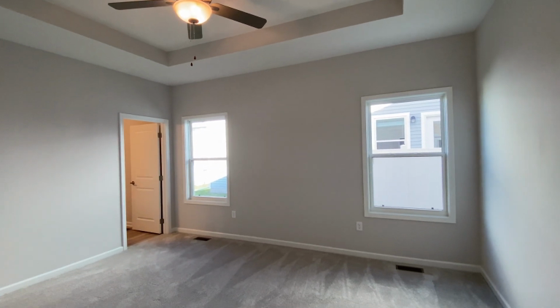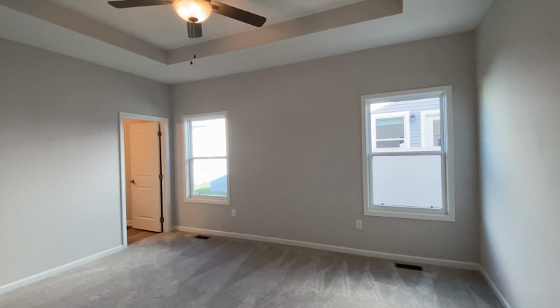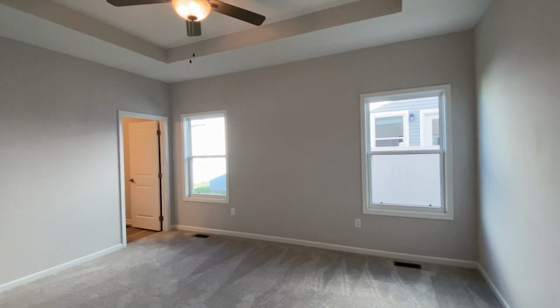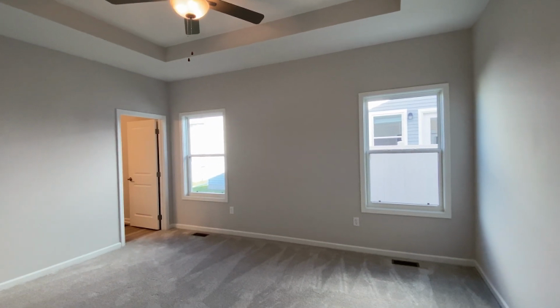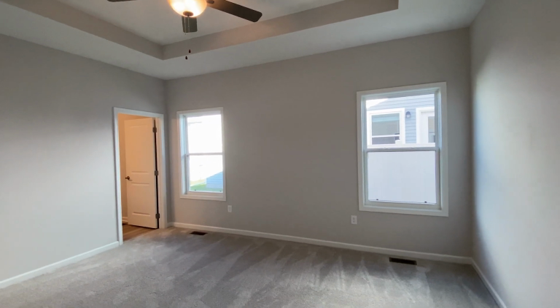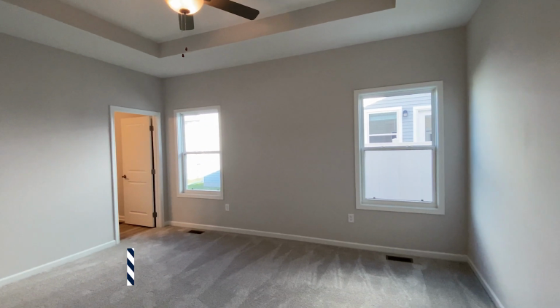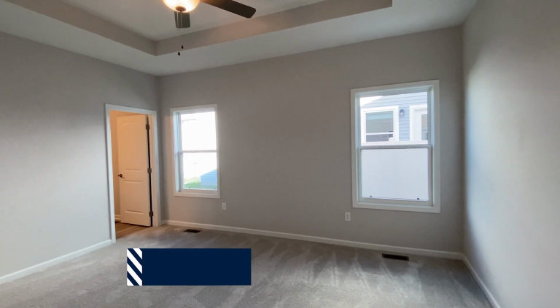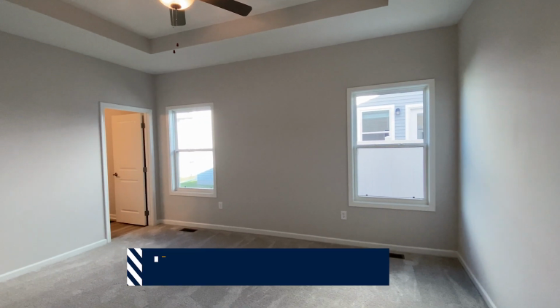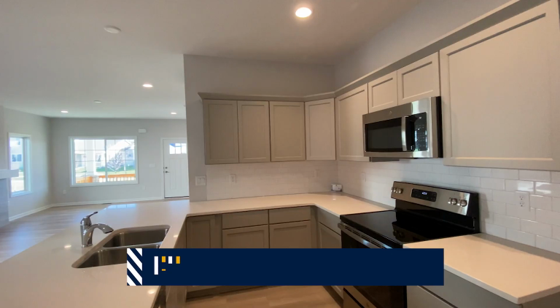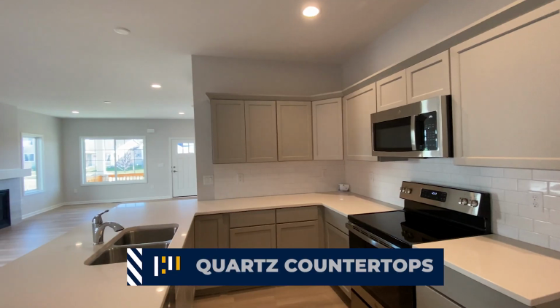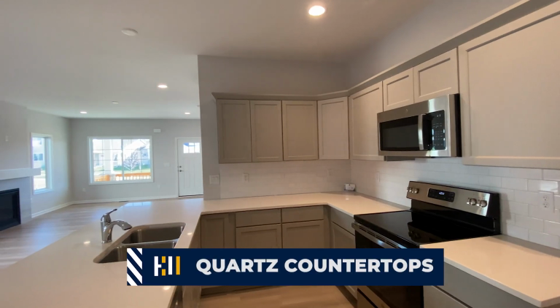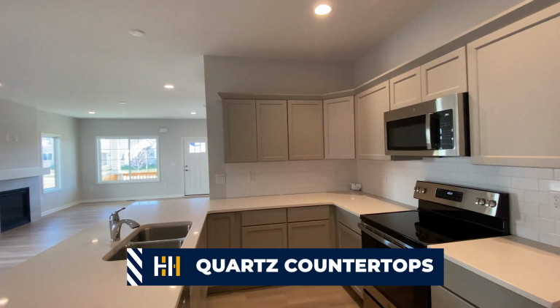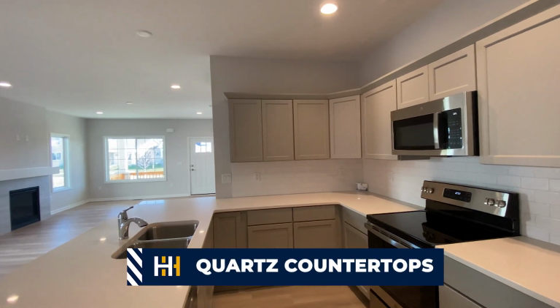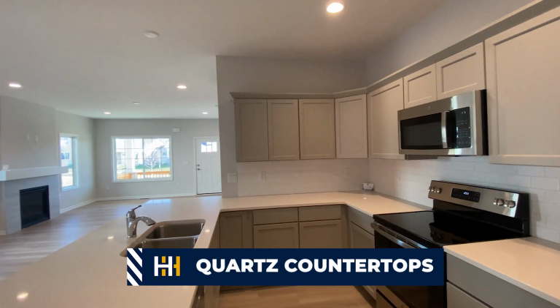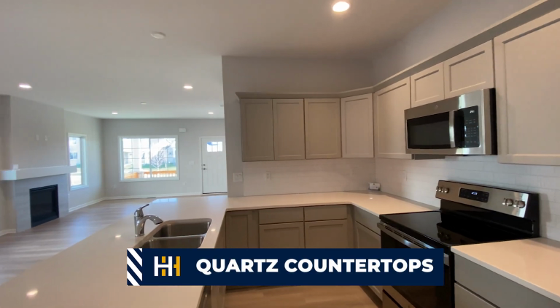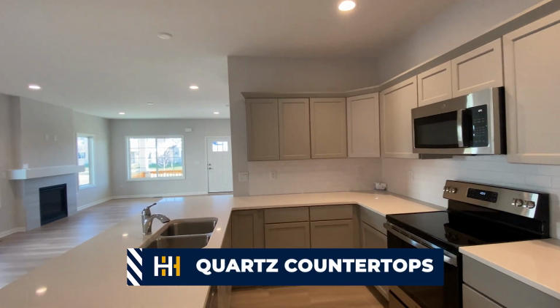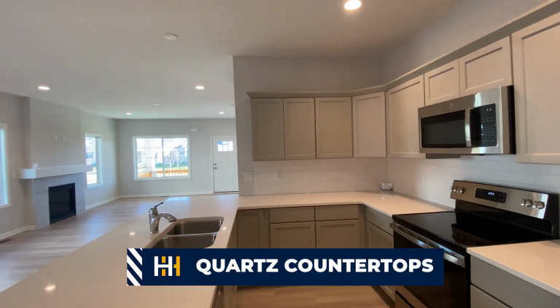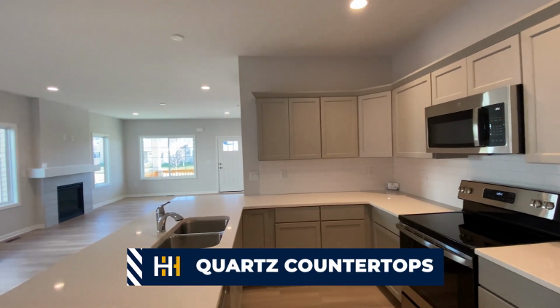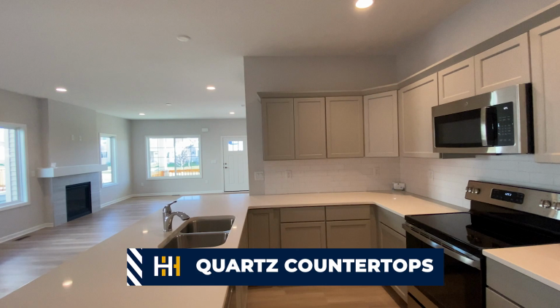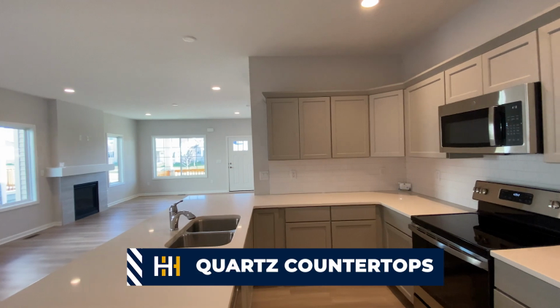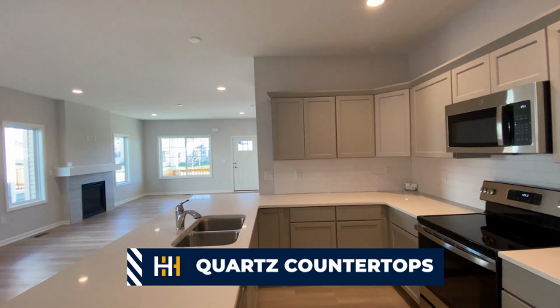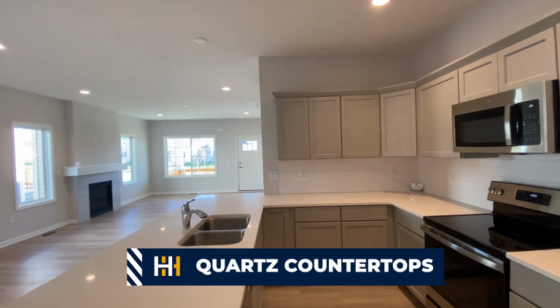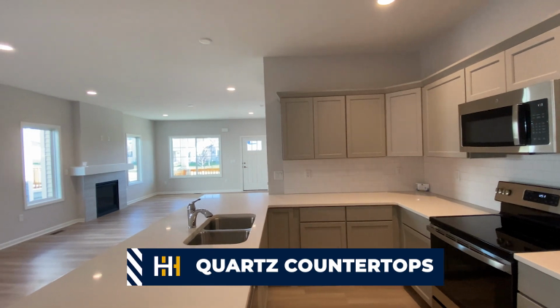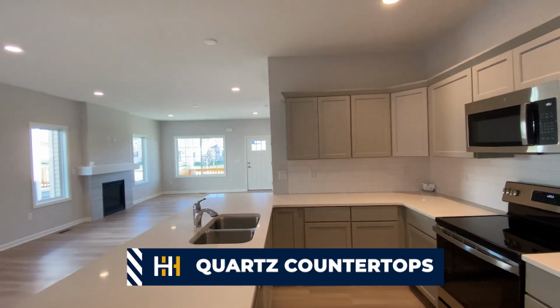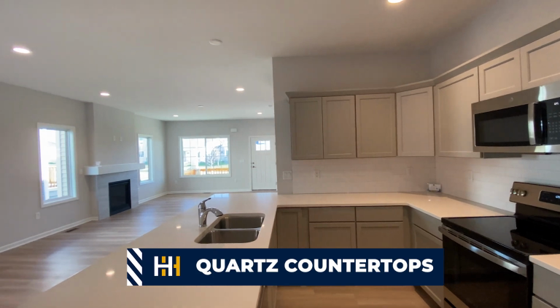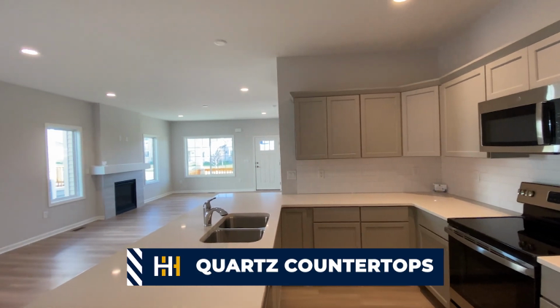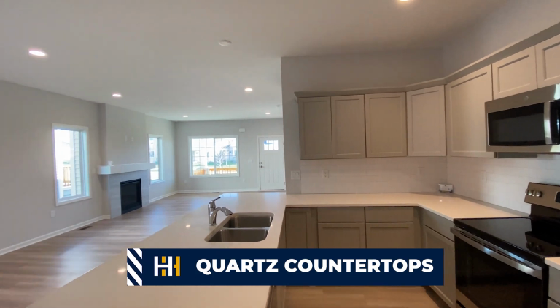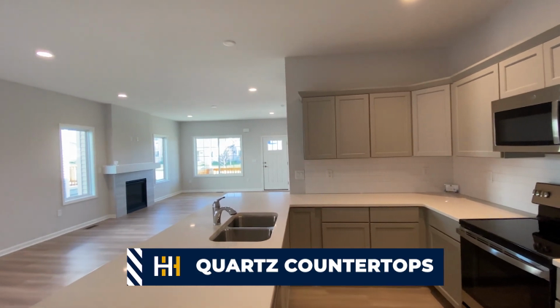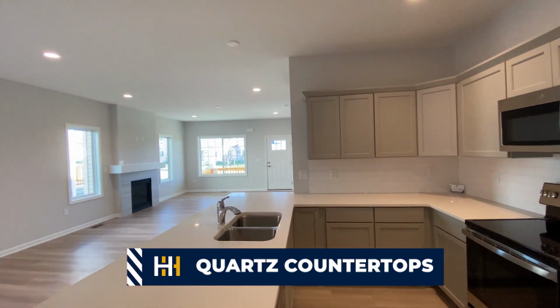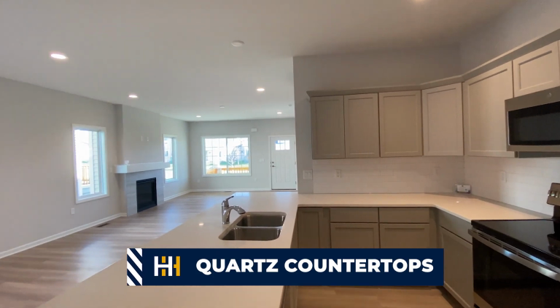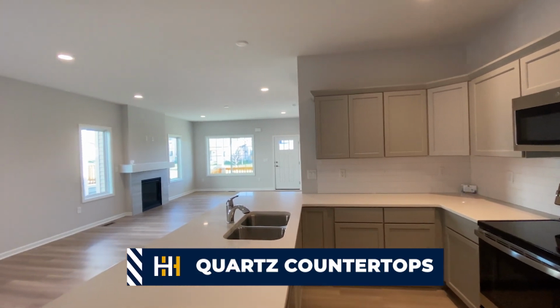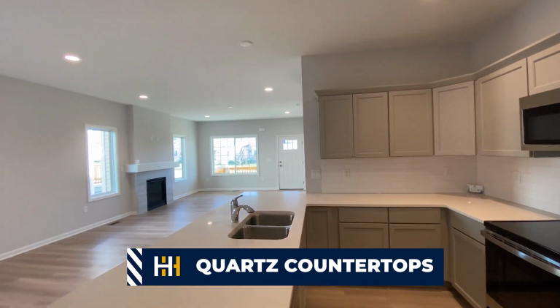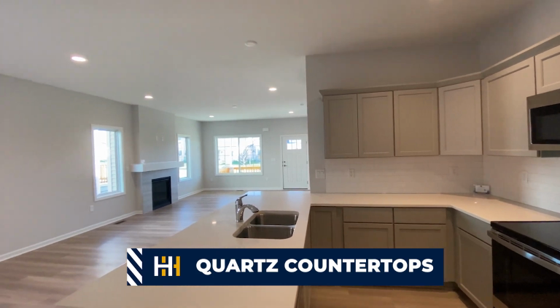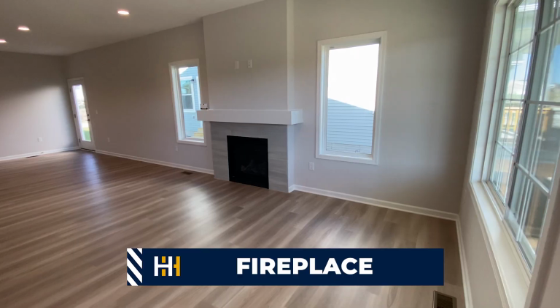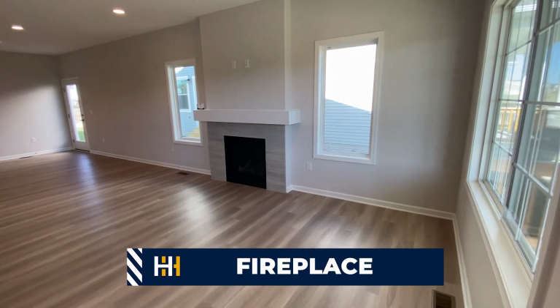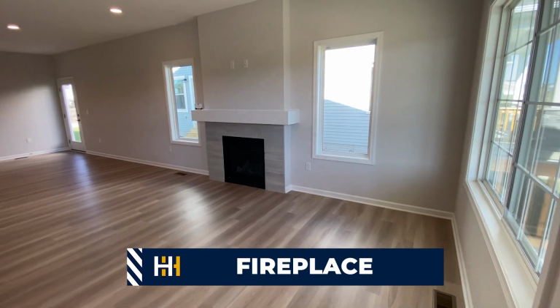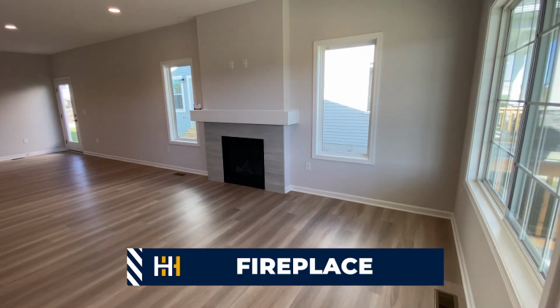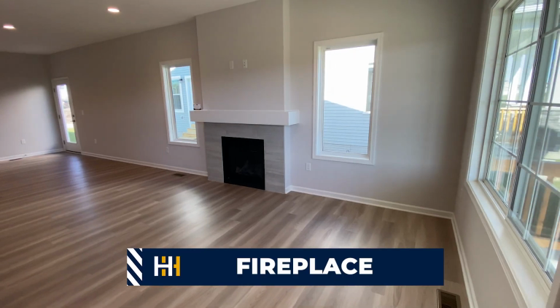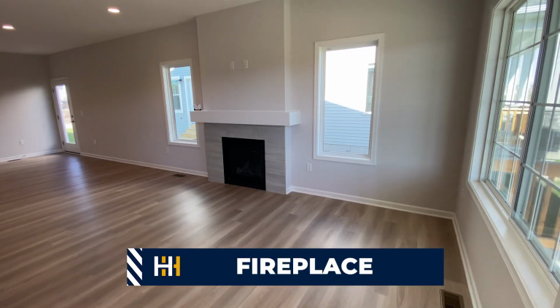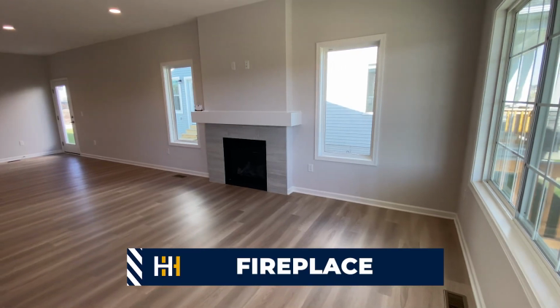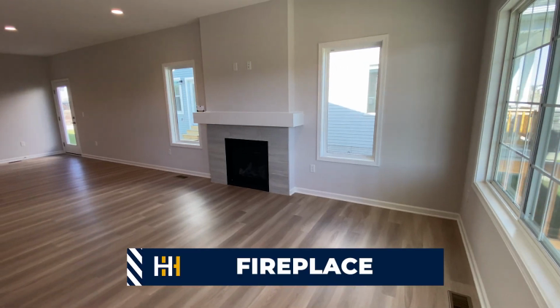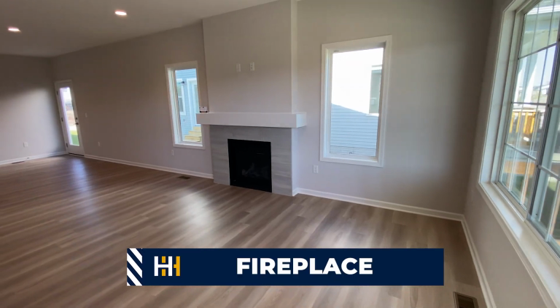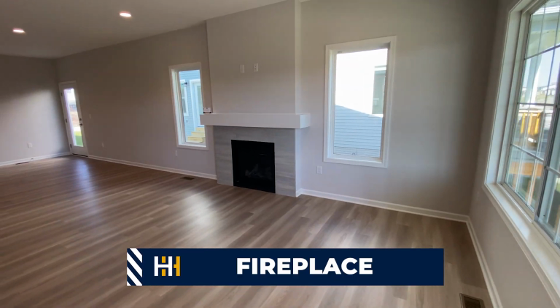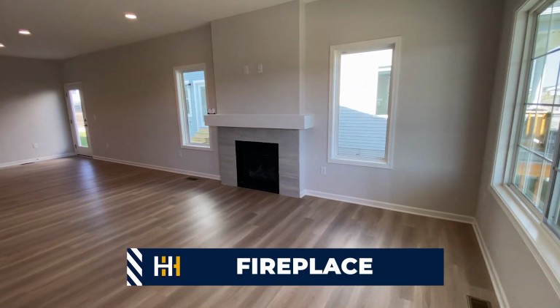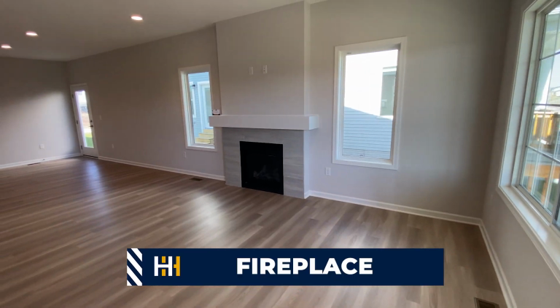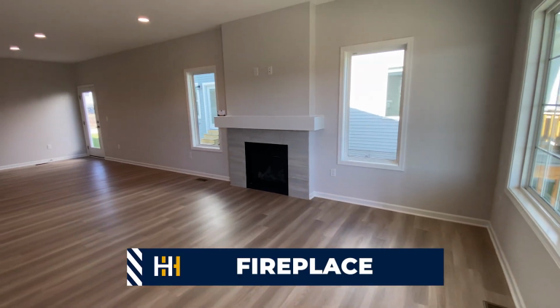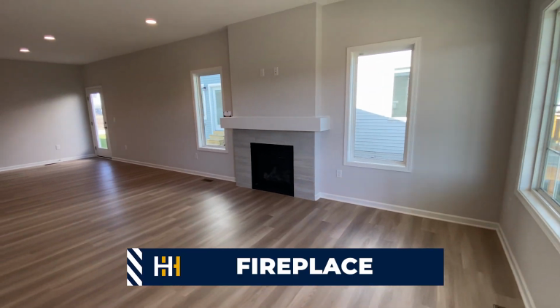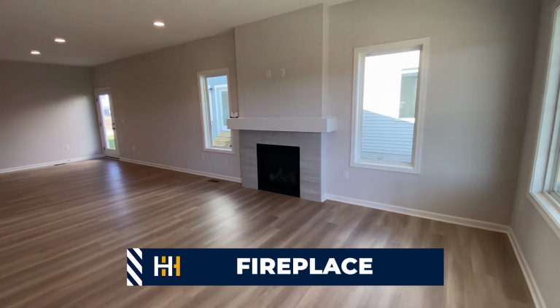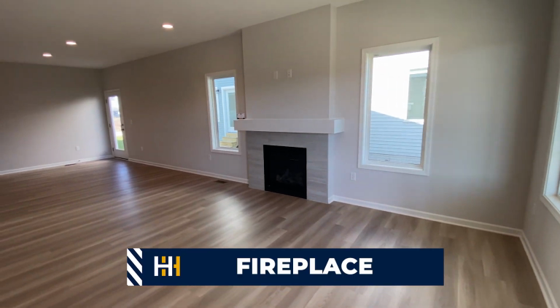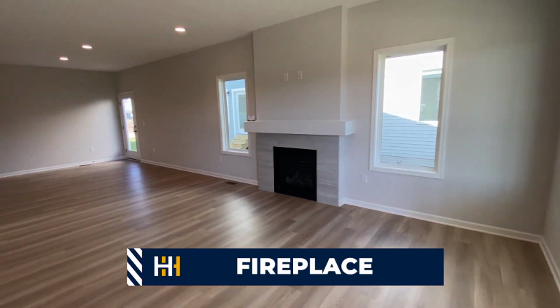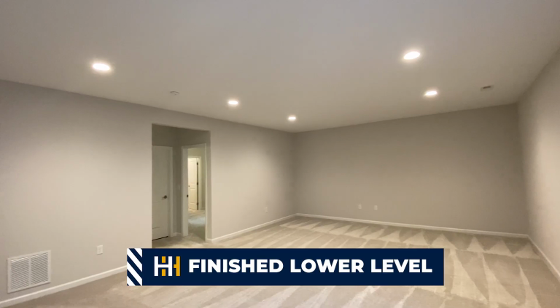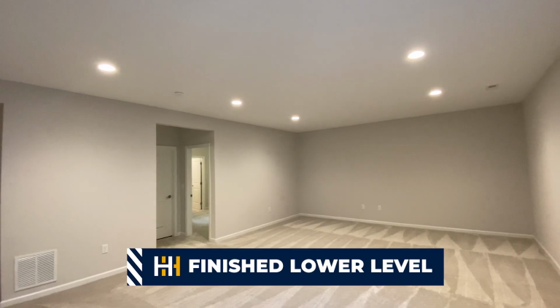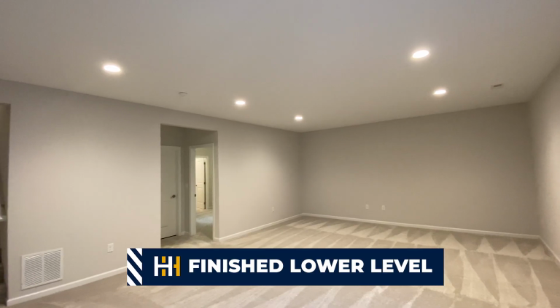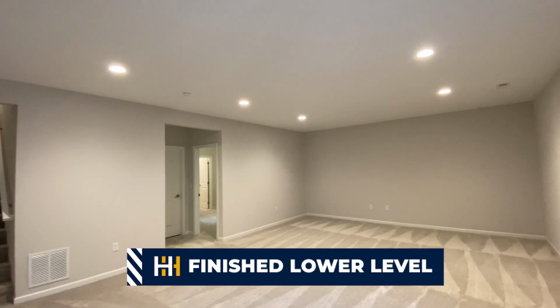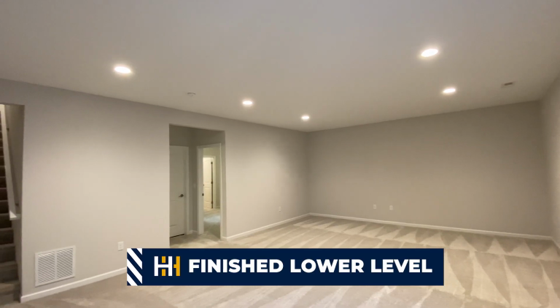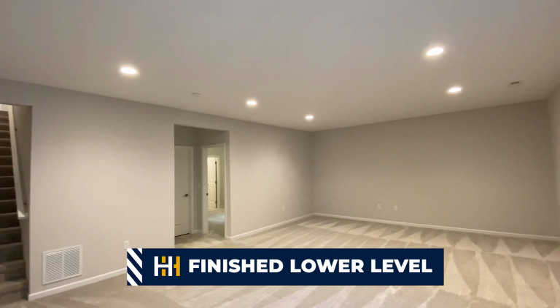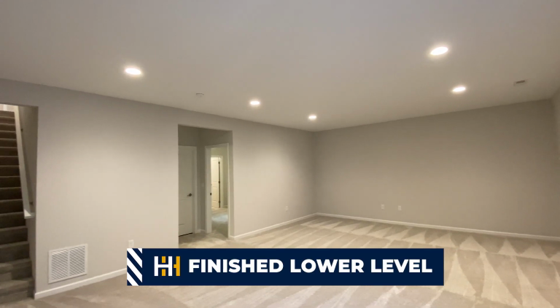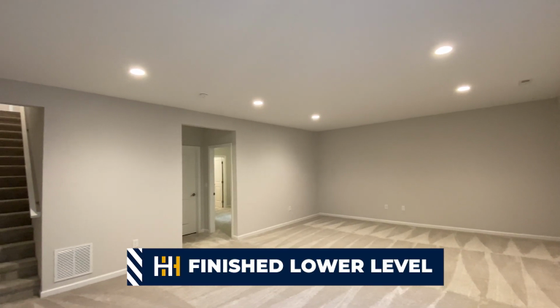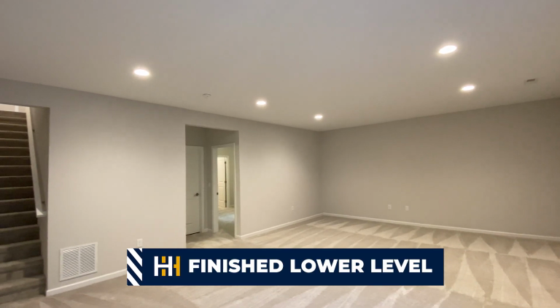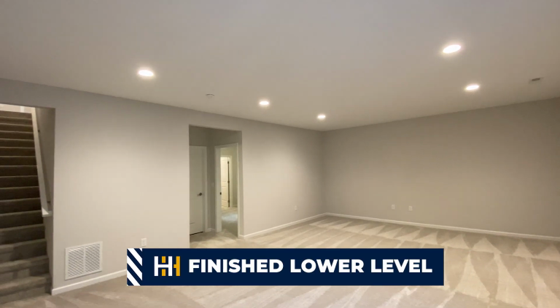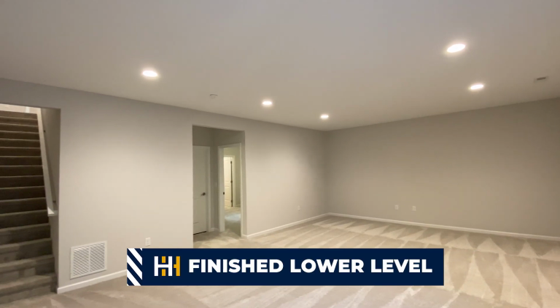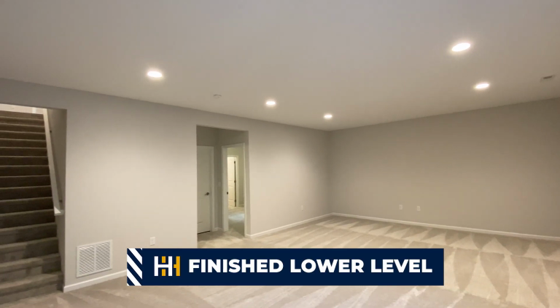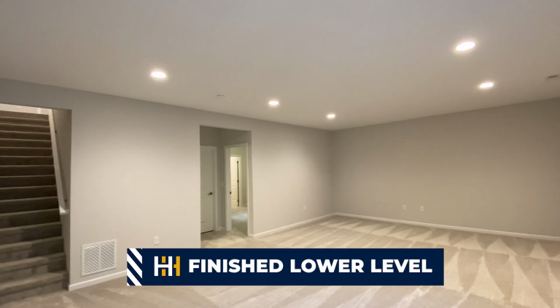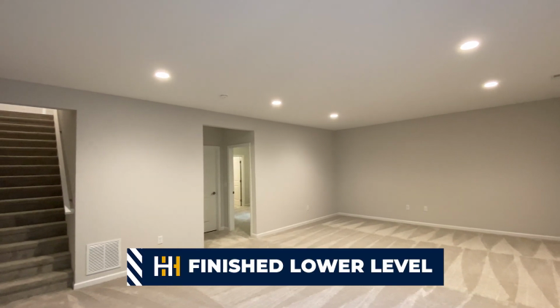Not only does it have a beautiful kitchen with quartz countertops, it also has a fireplace and a fully finished lower level.